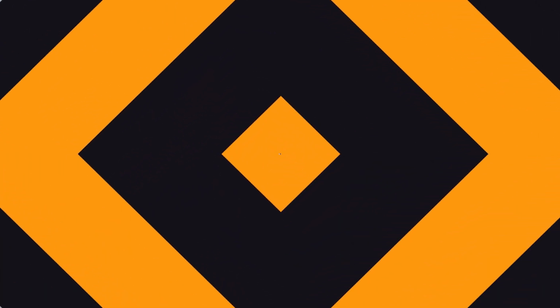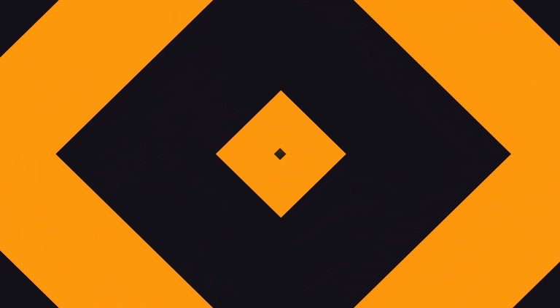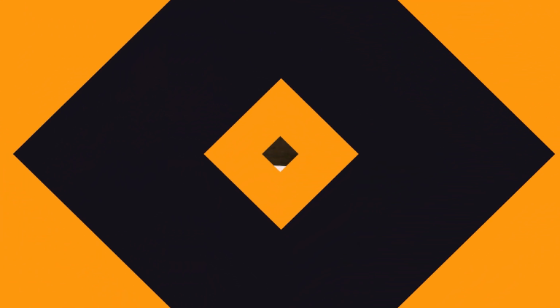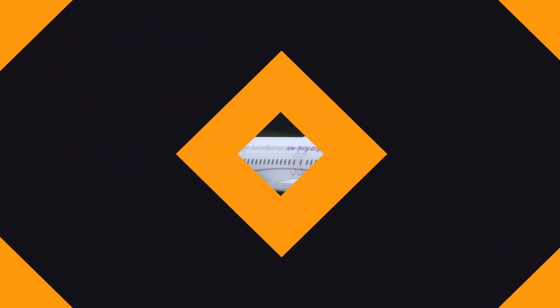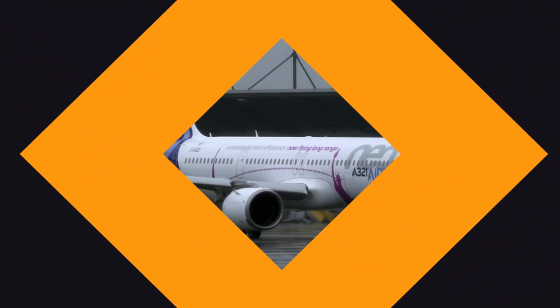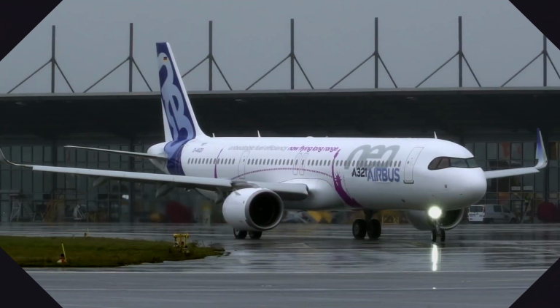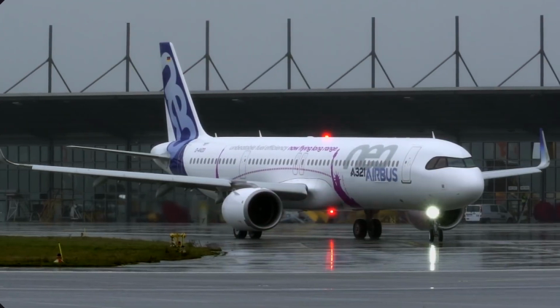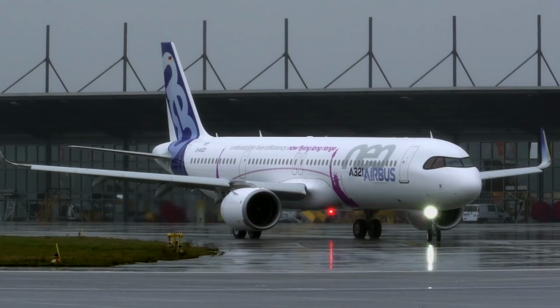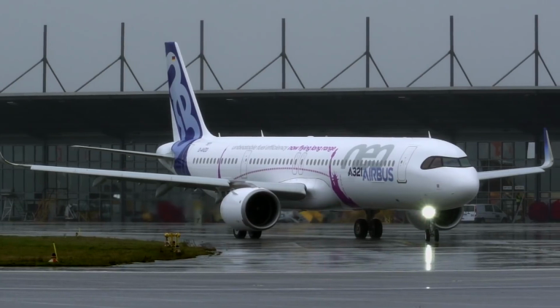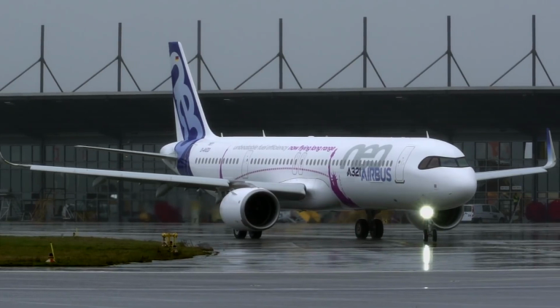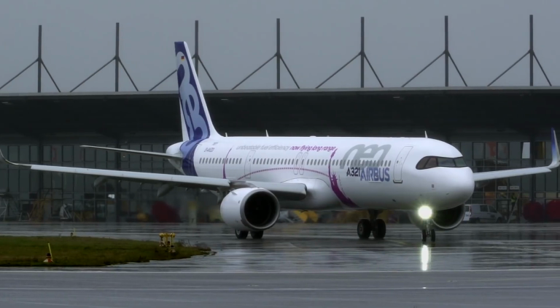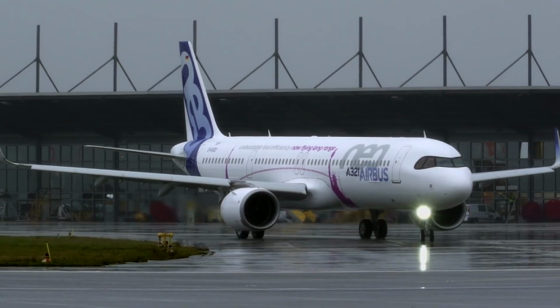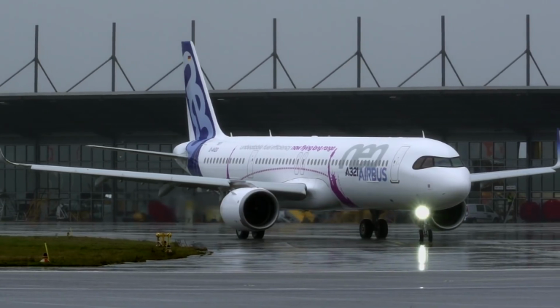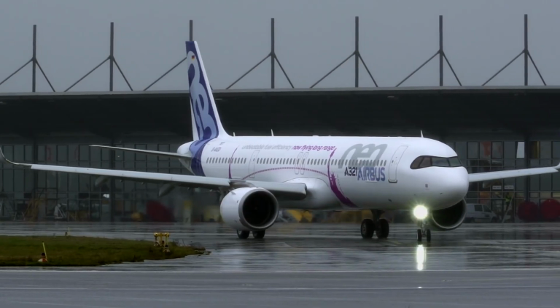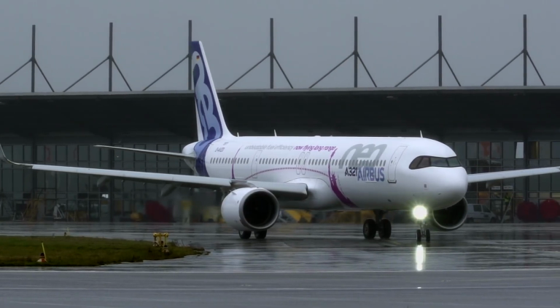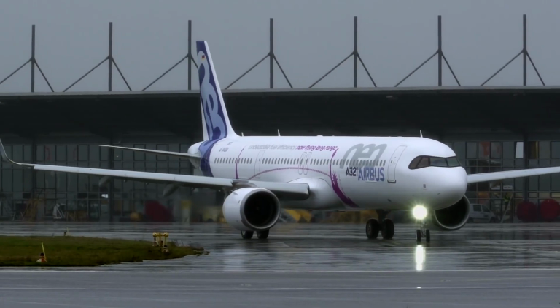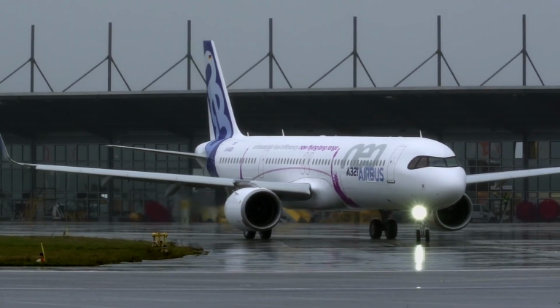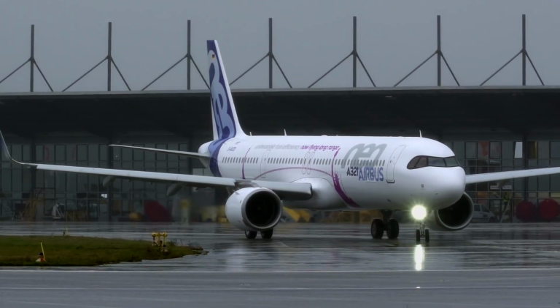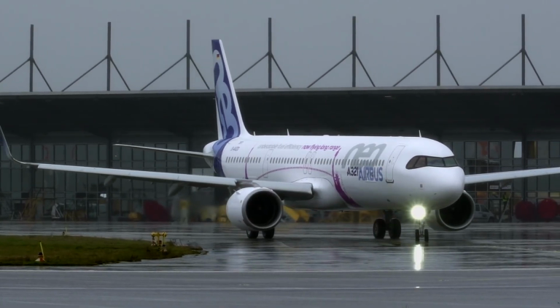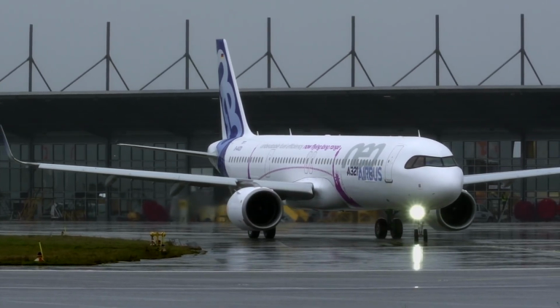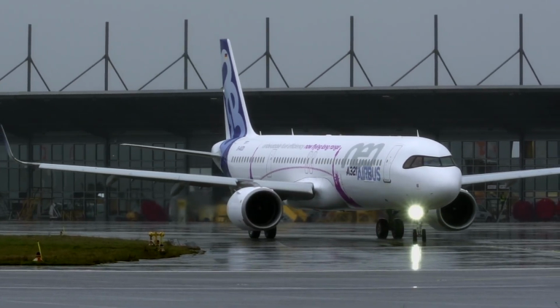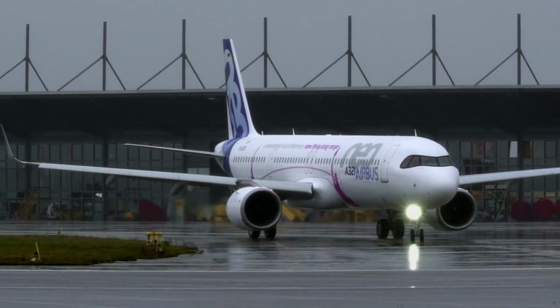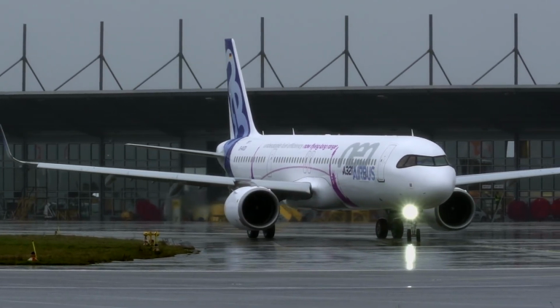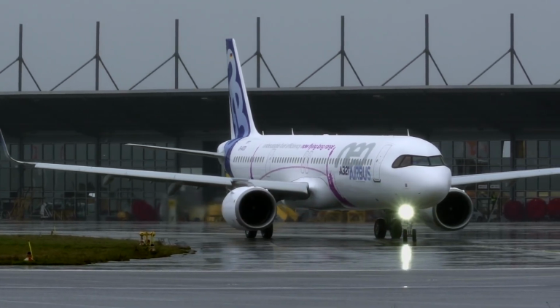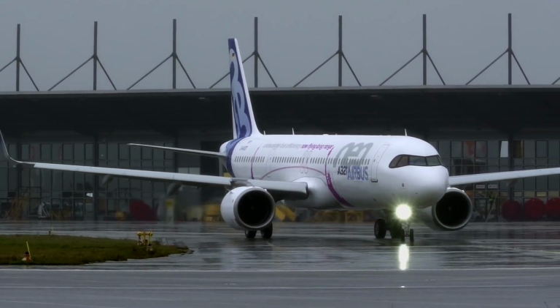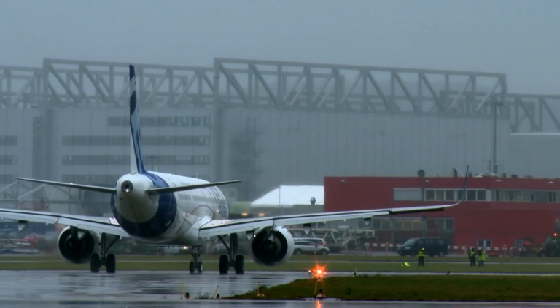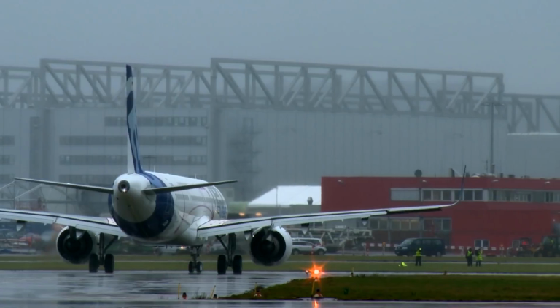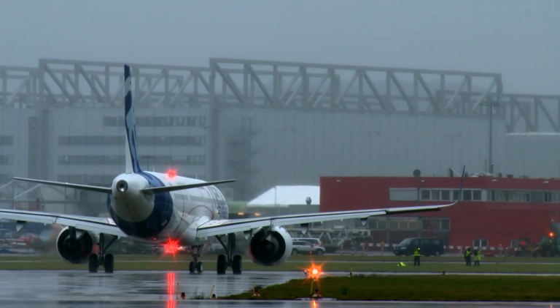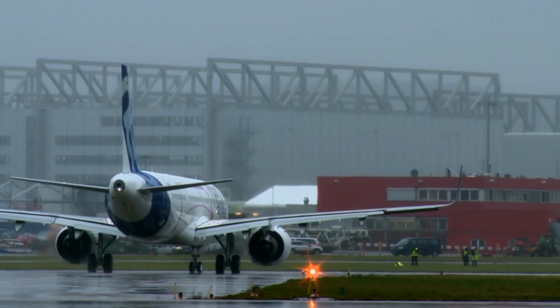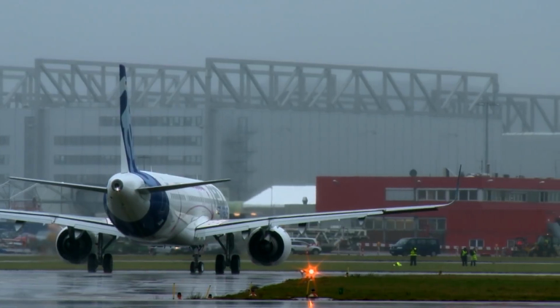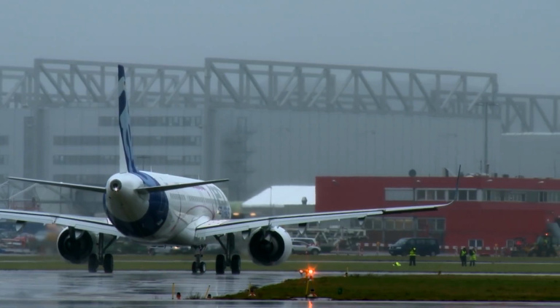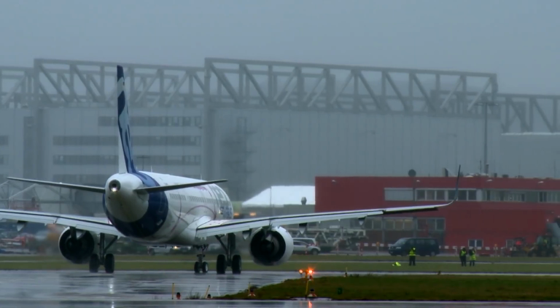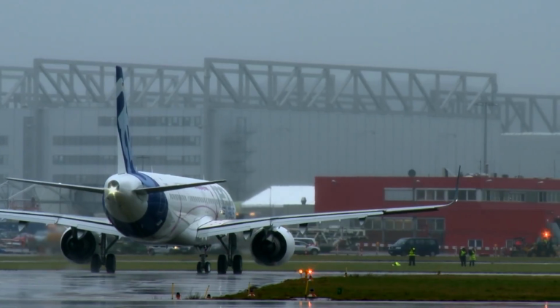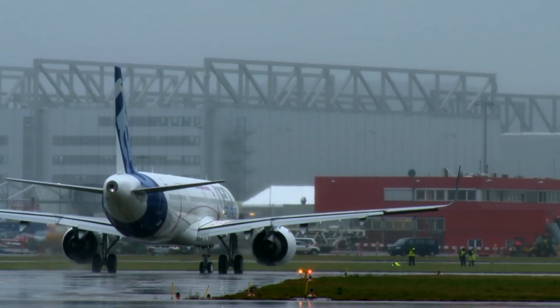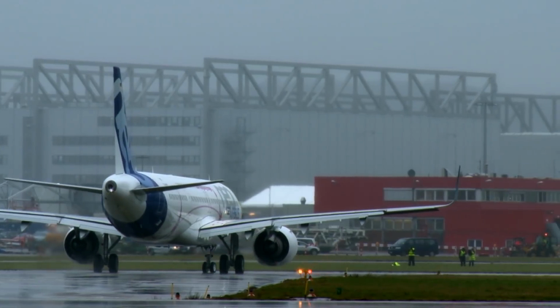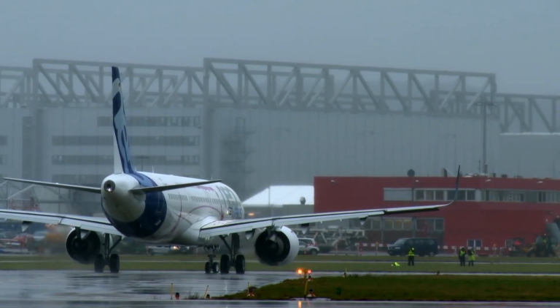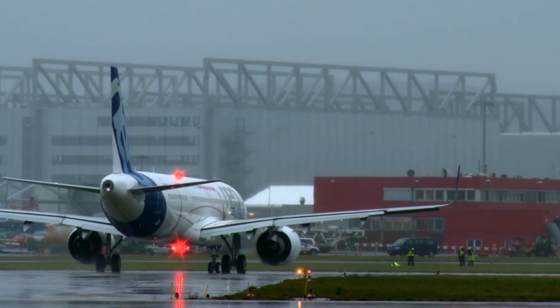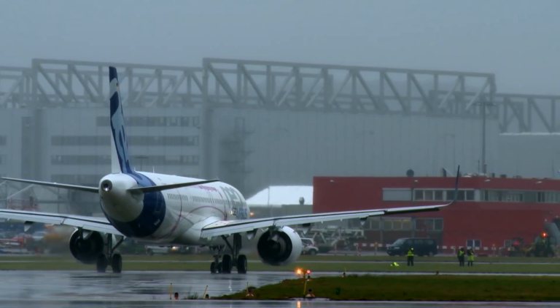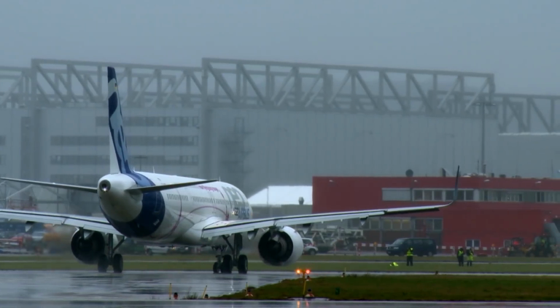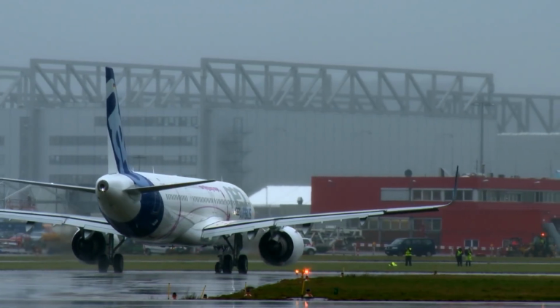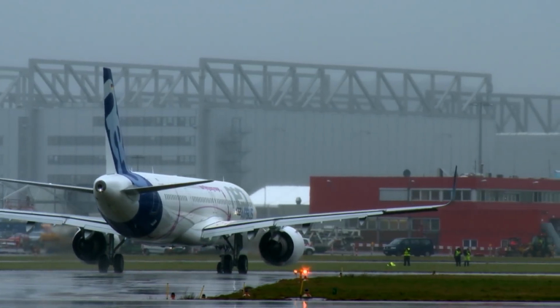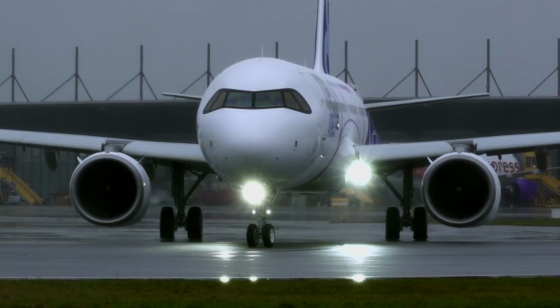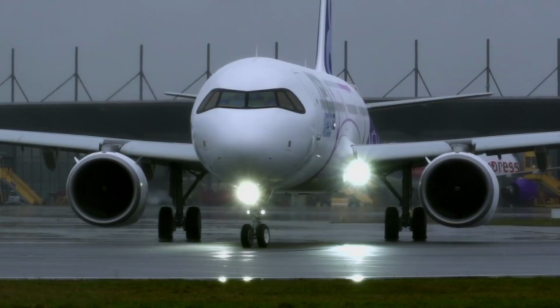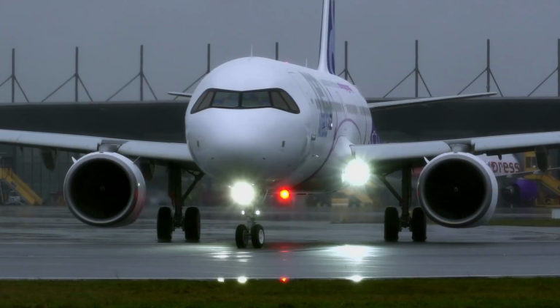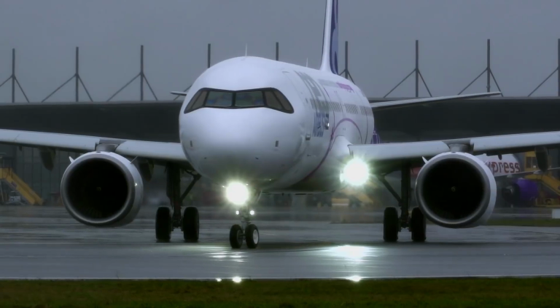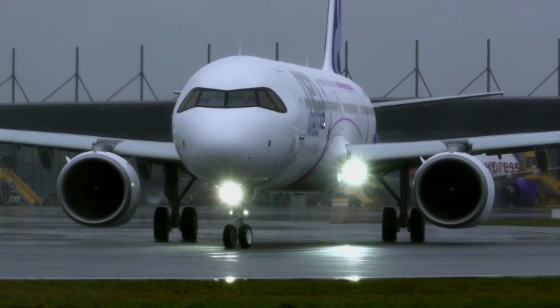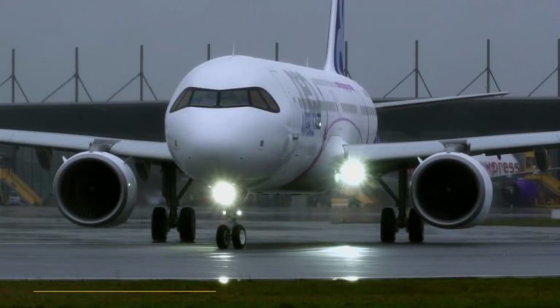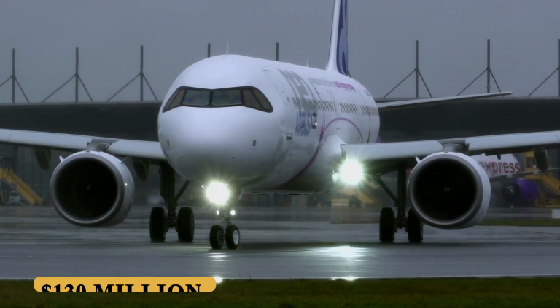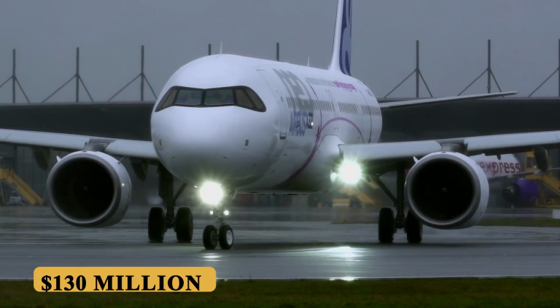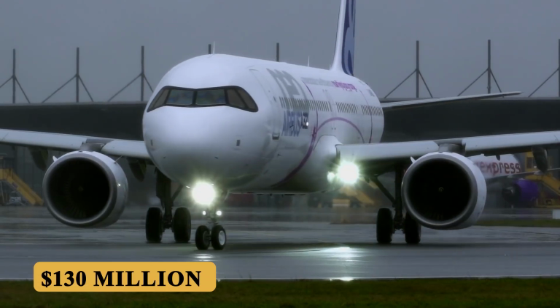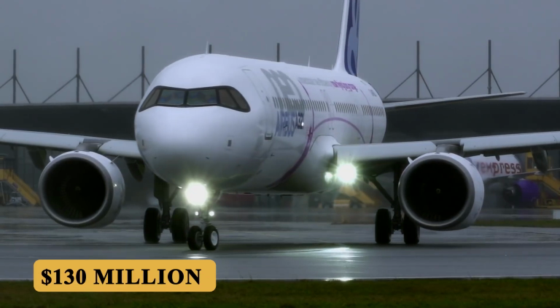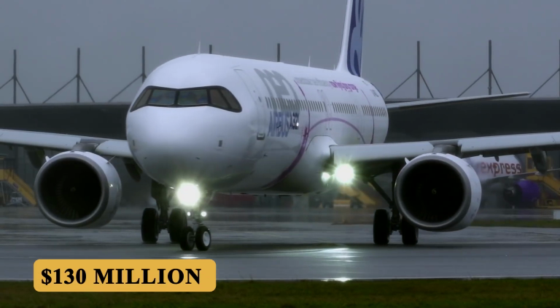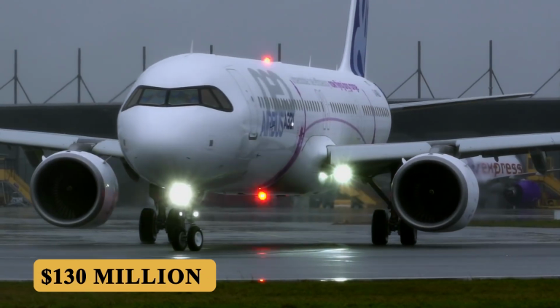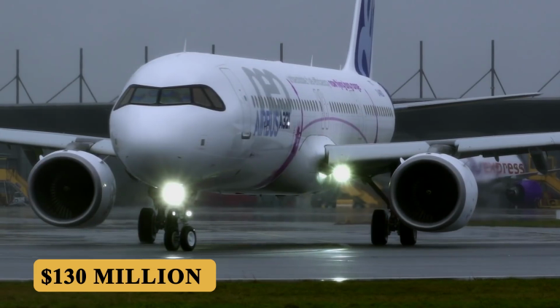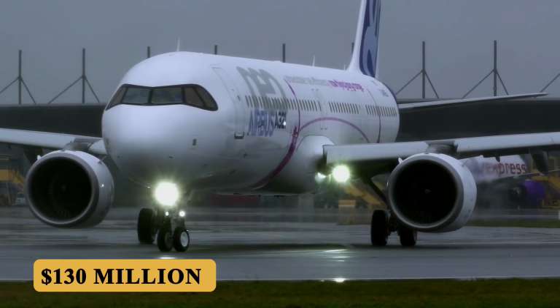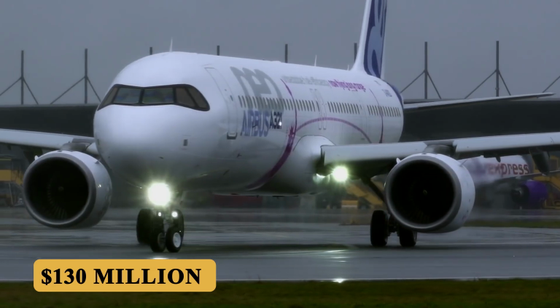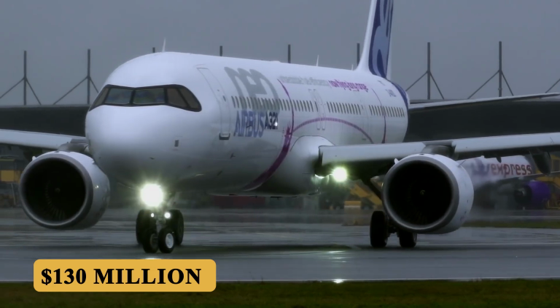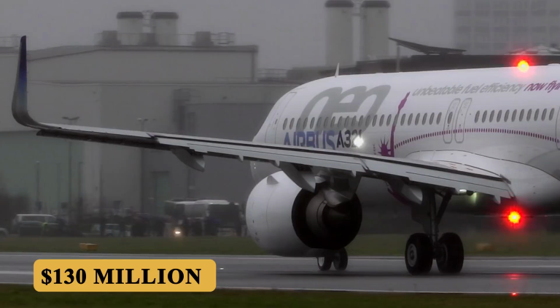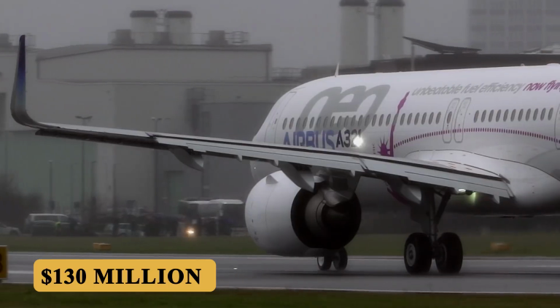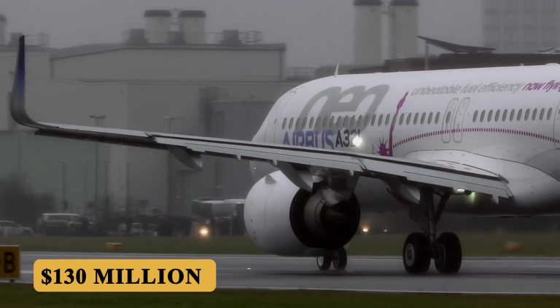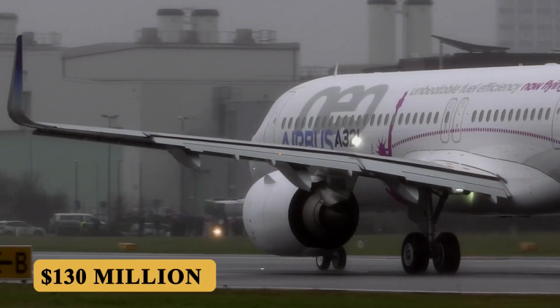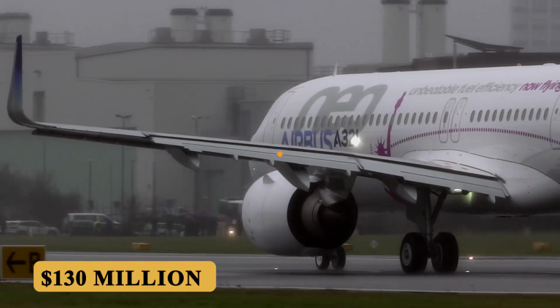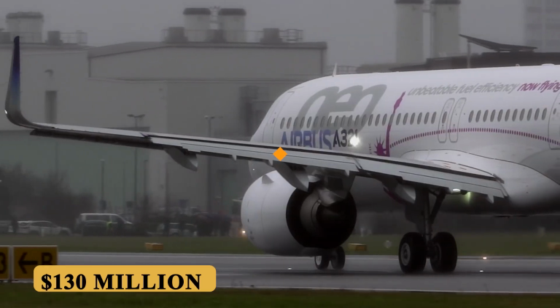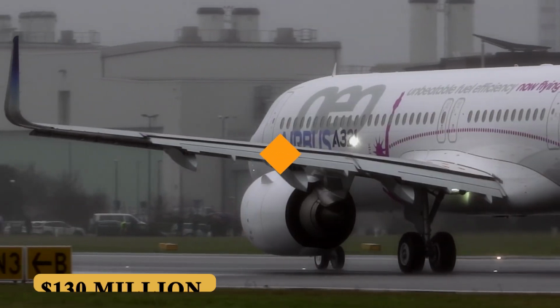And finally, the base purchase price for a new Airbus A321LR is $130 million before options.